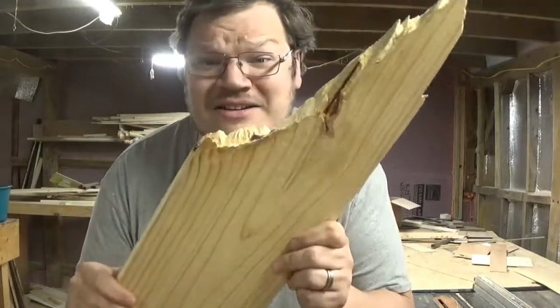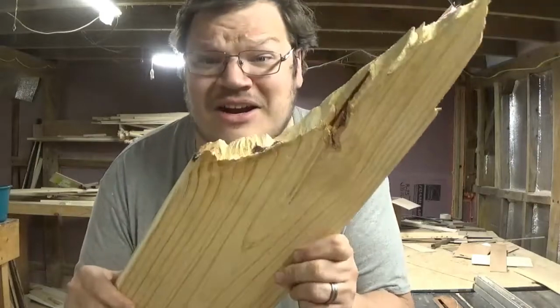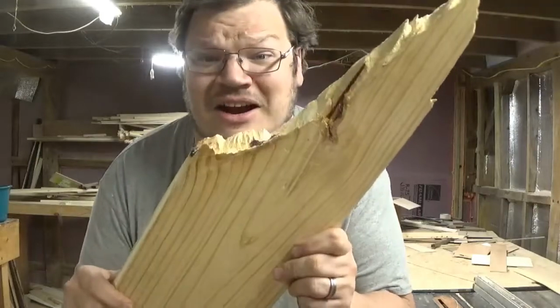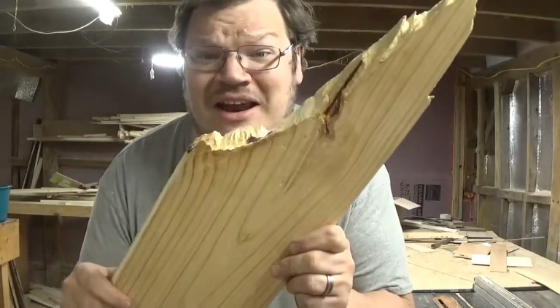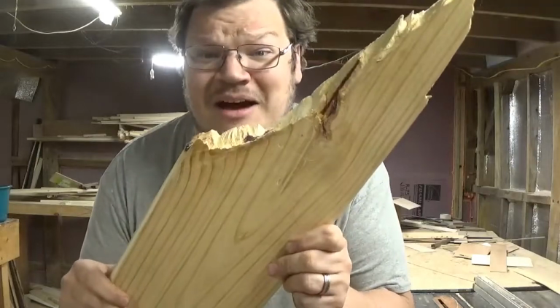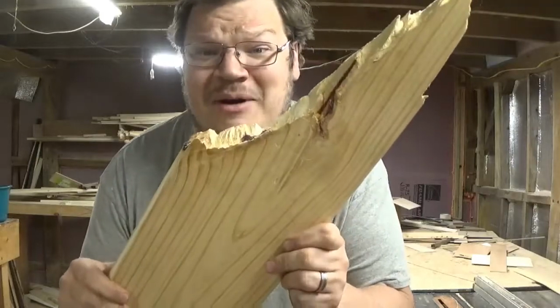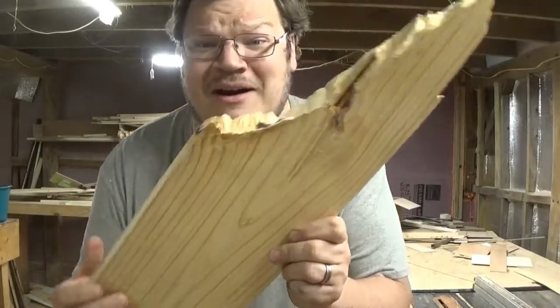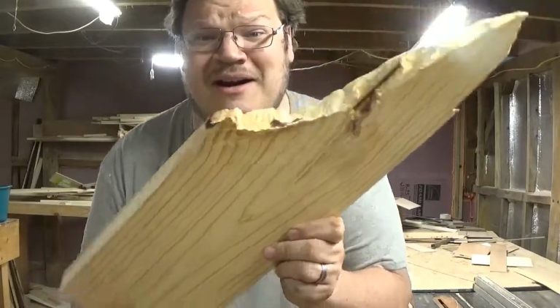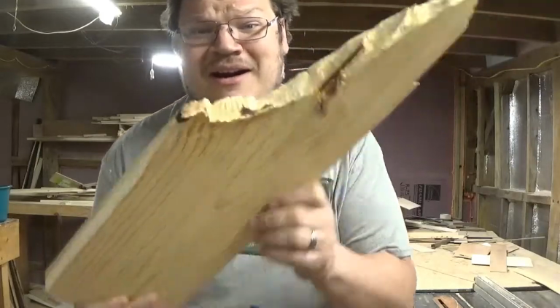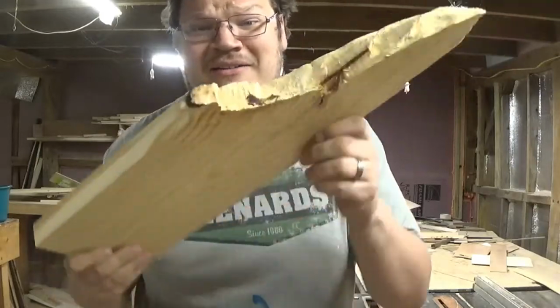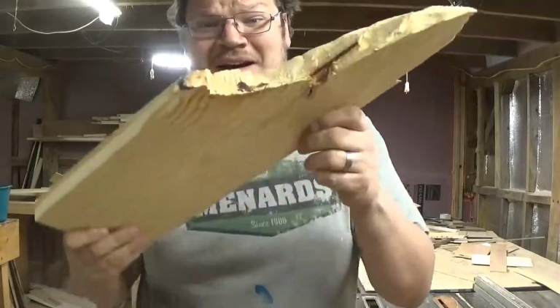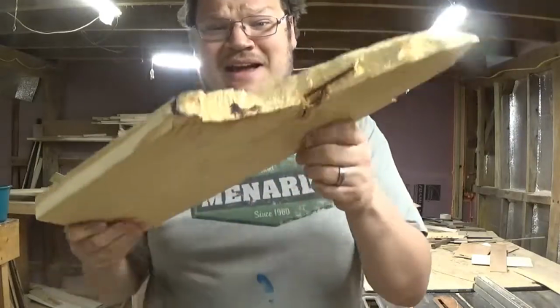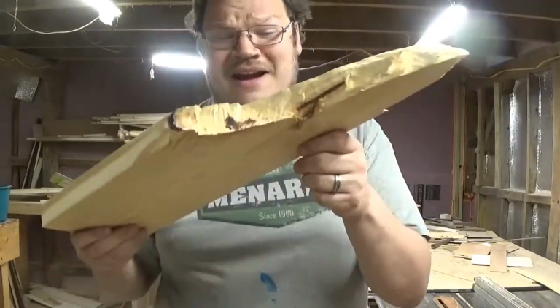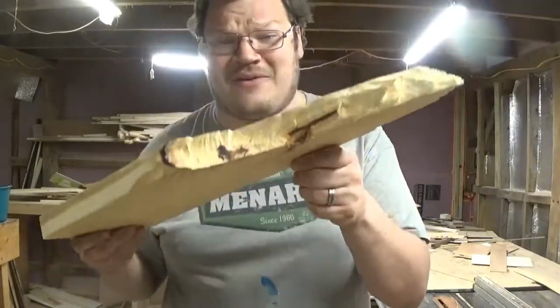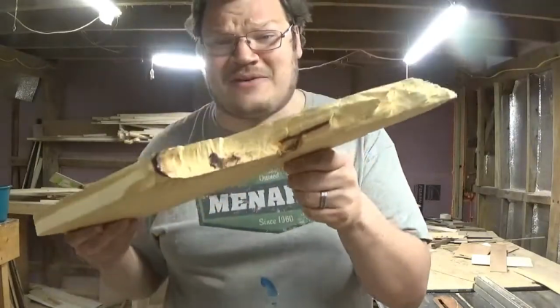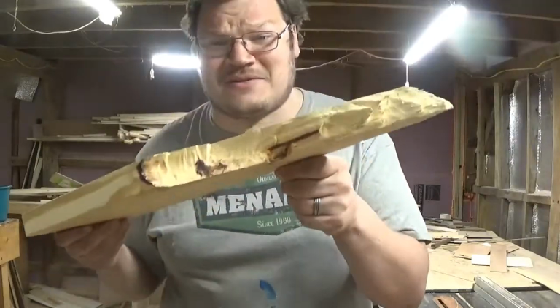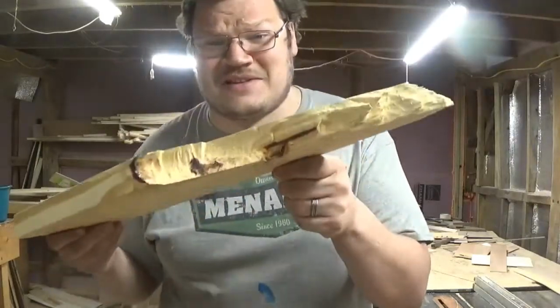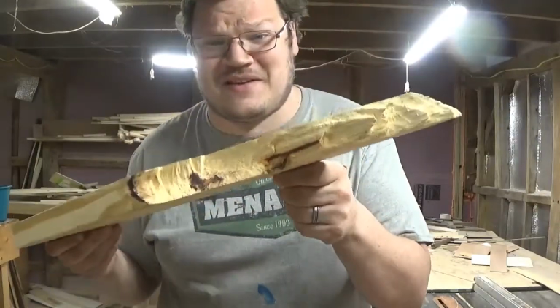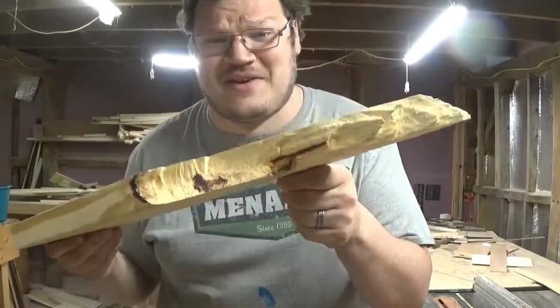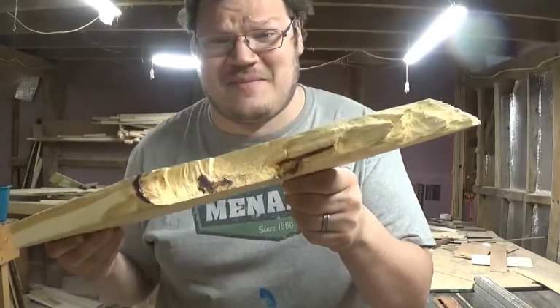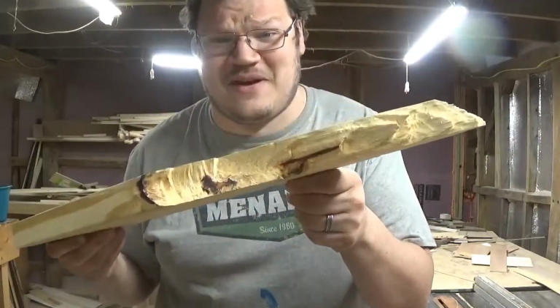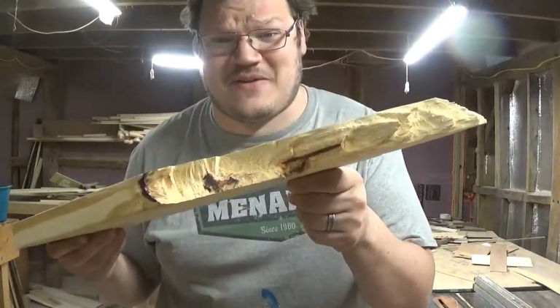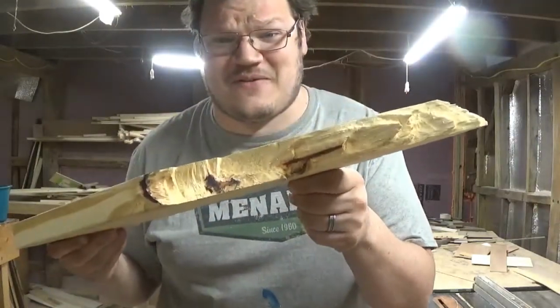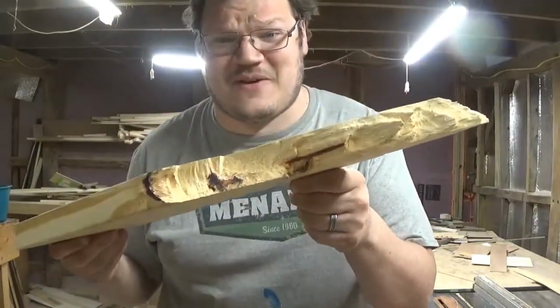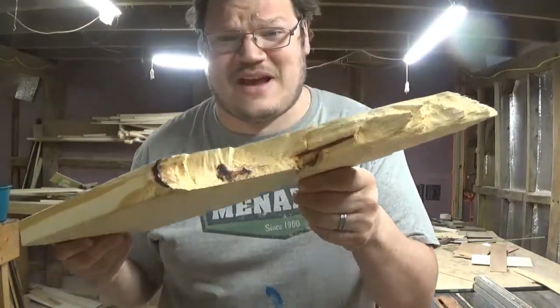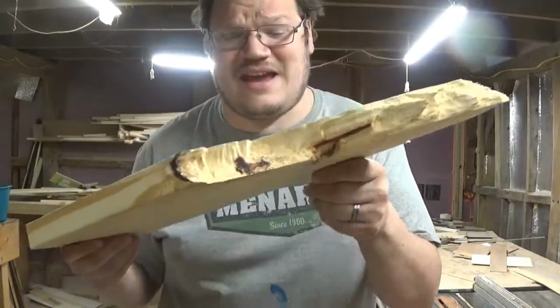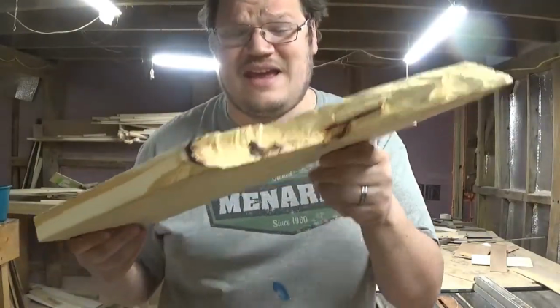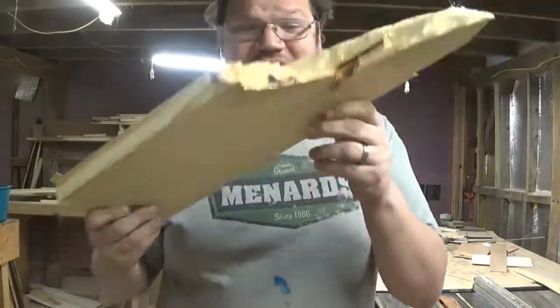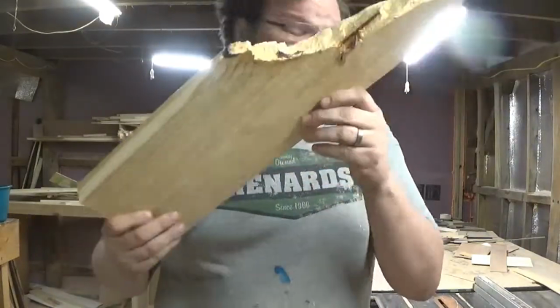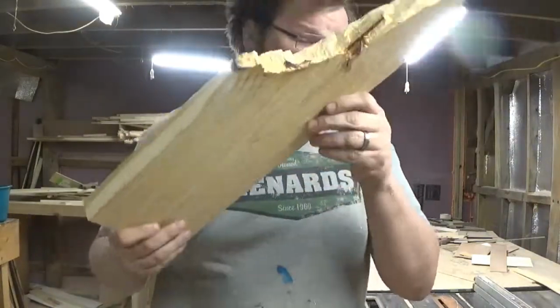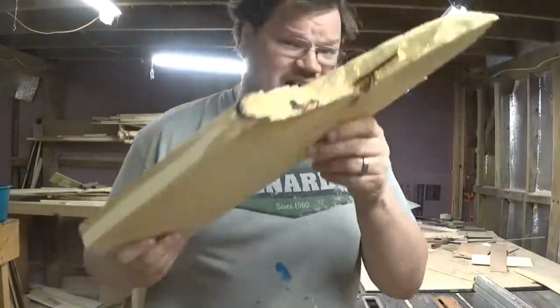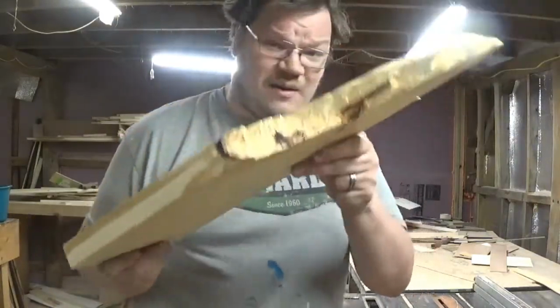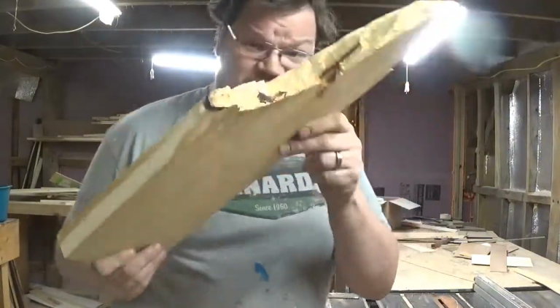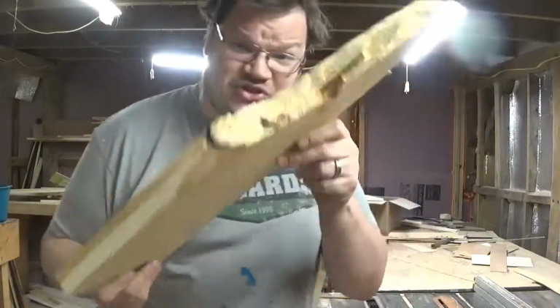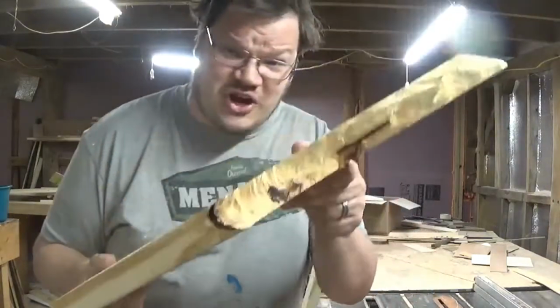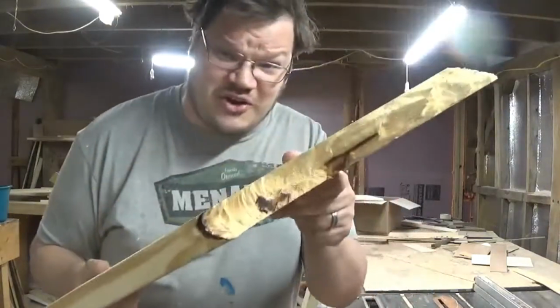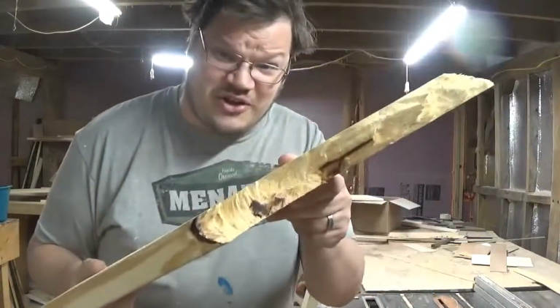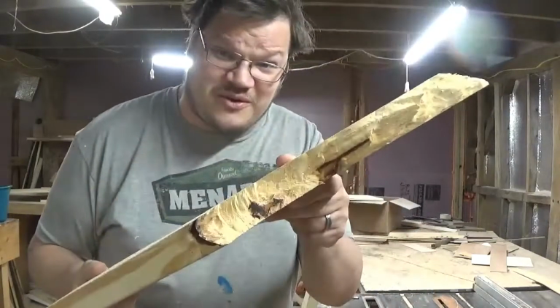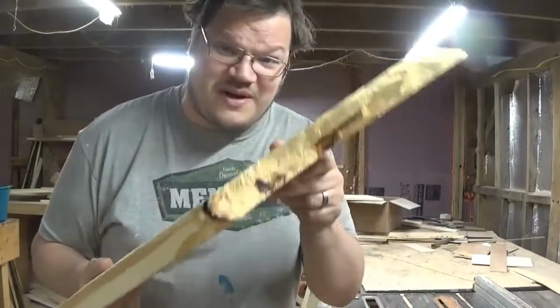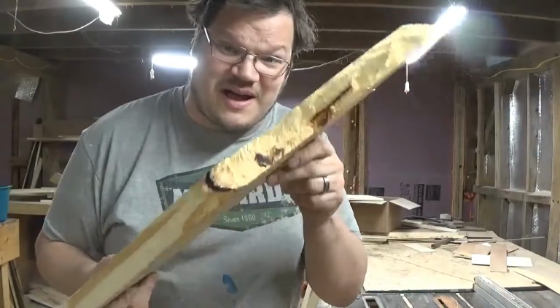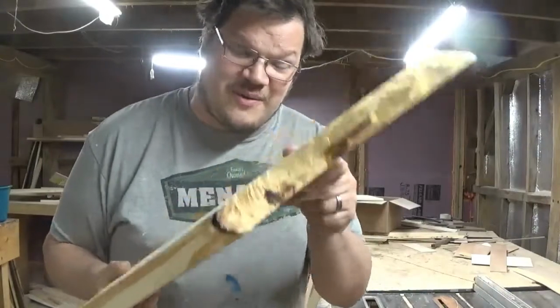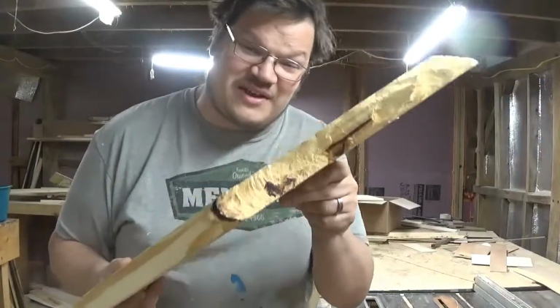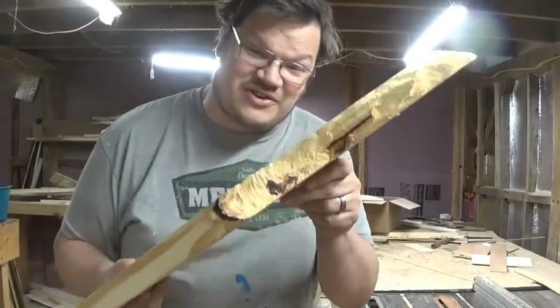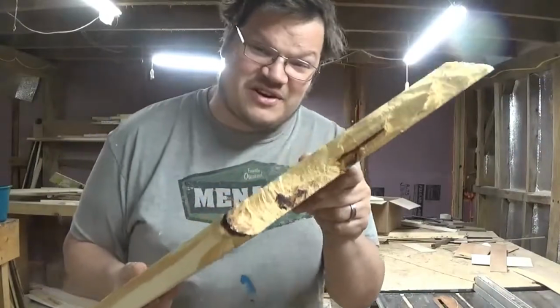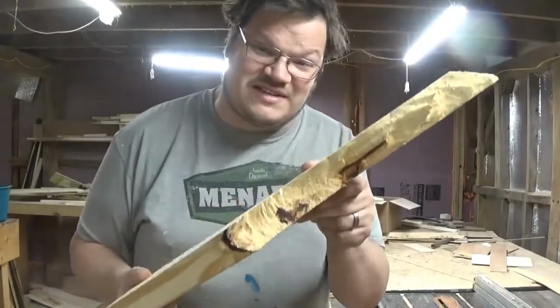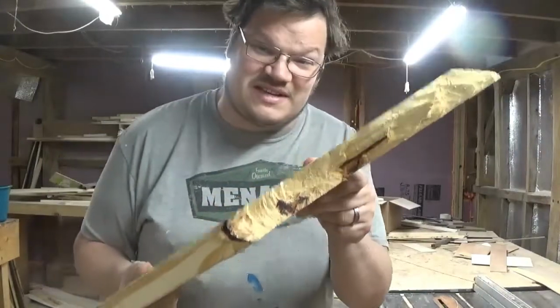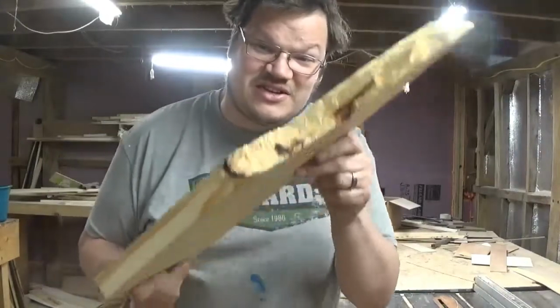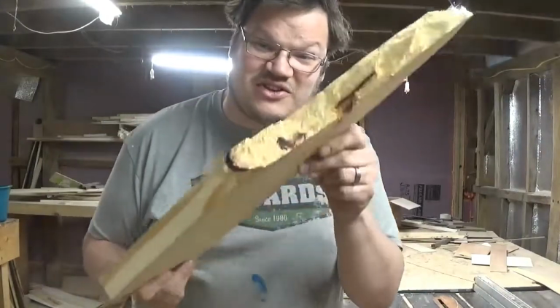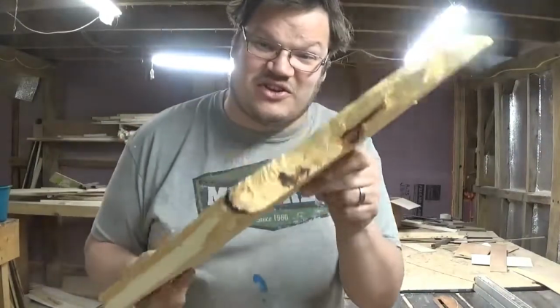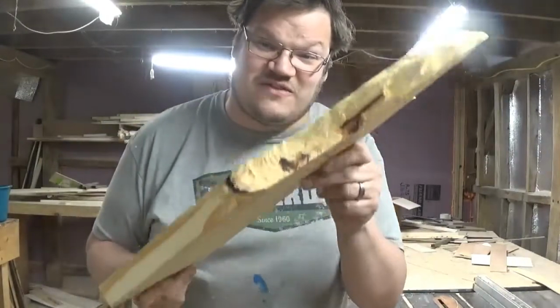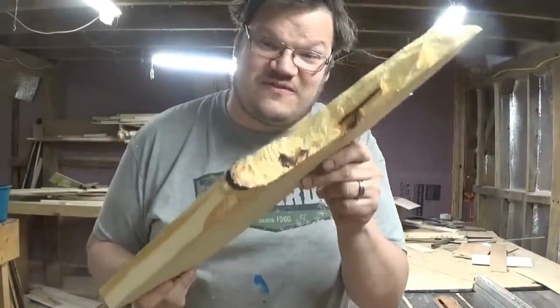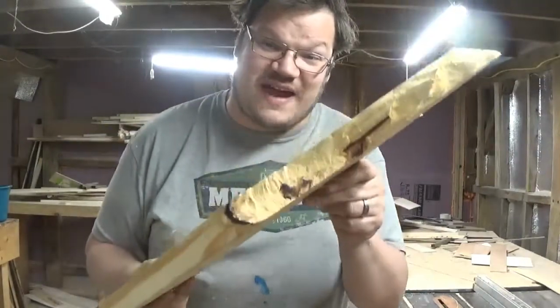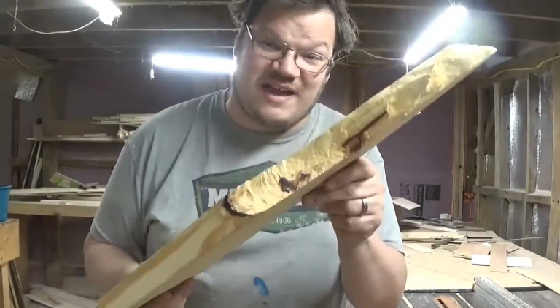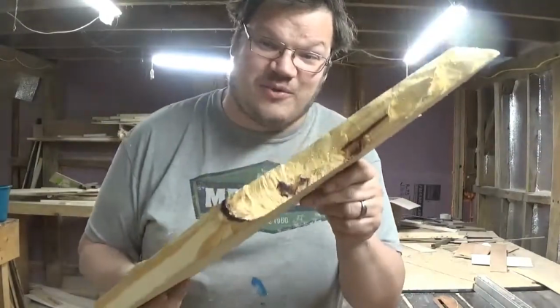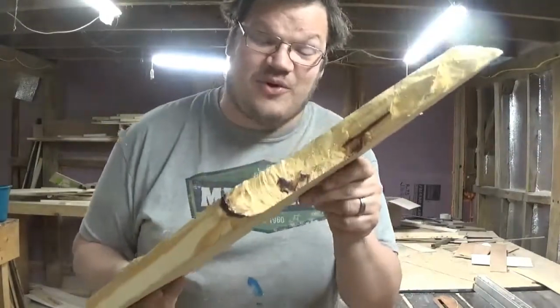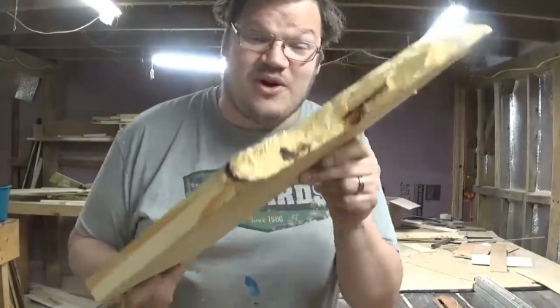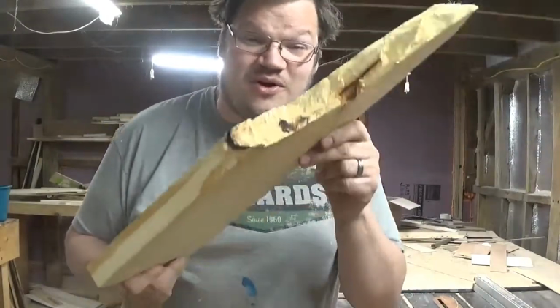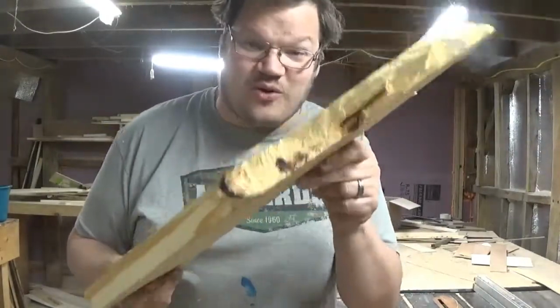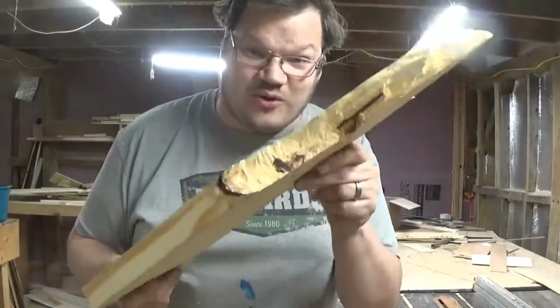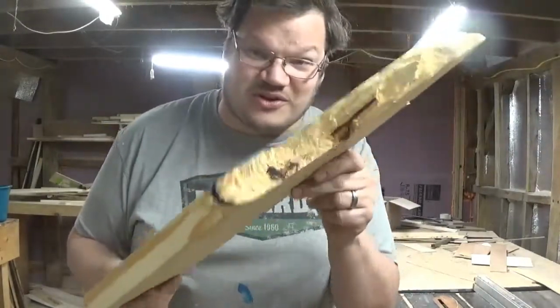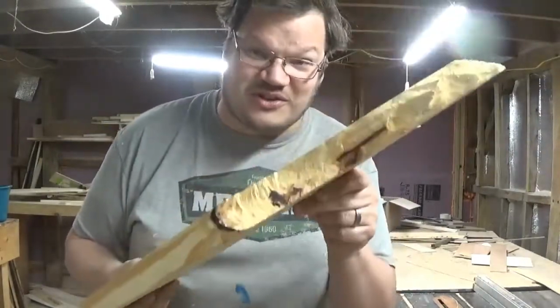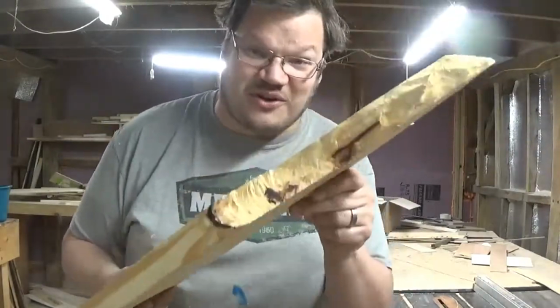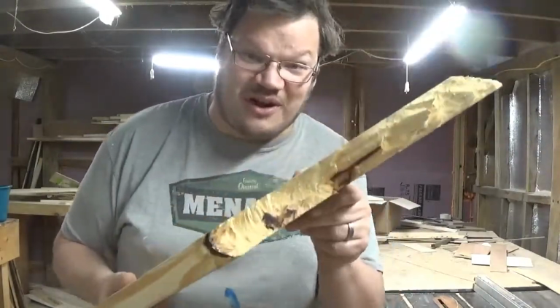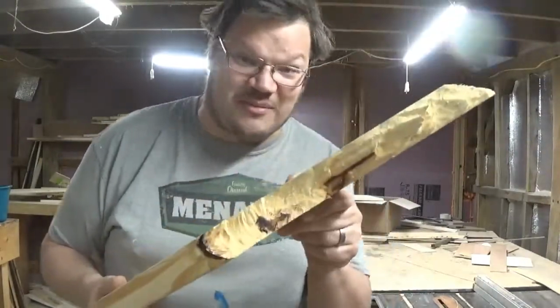This is junk lumber right here which was given to me for free, and I will show you how we can turn this into good, valuable quarter-sawn lumber.